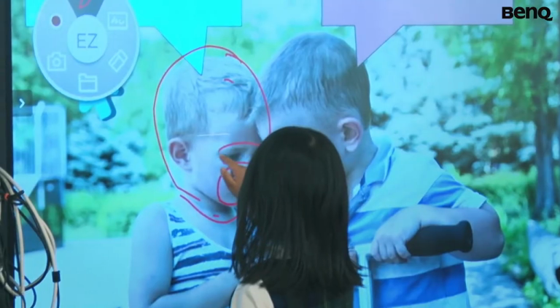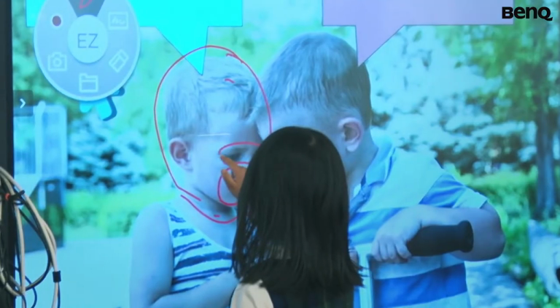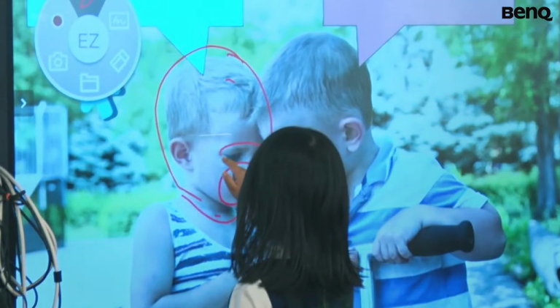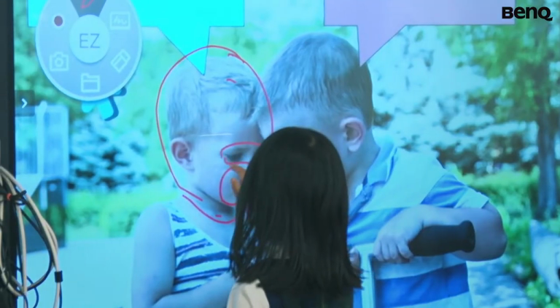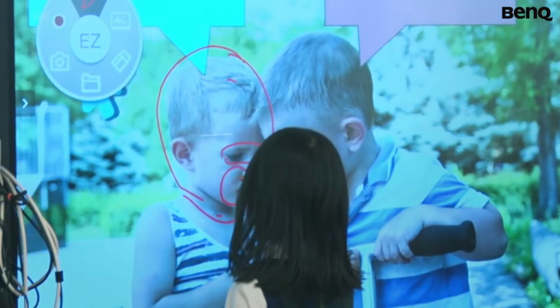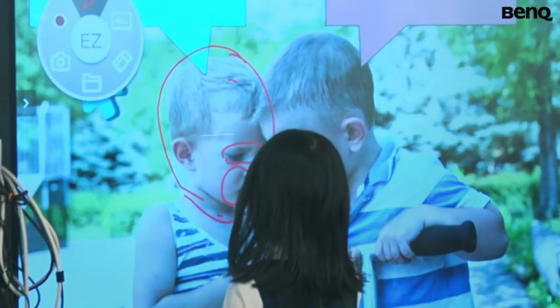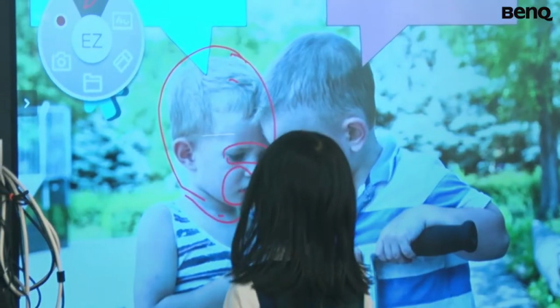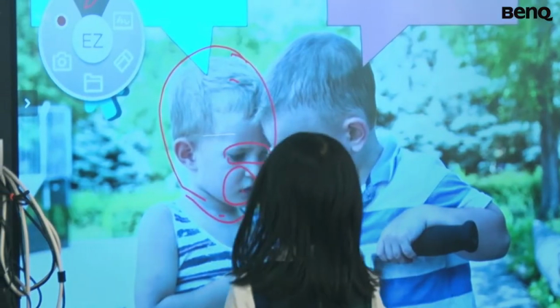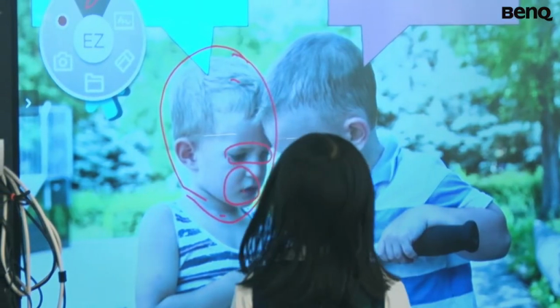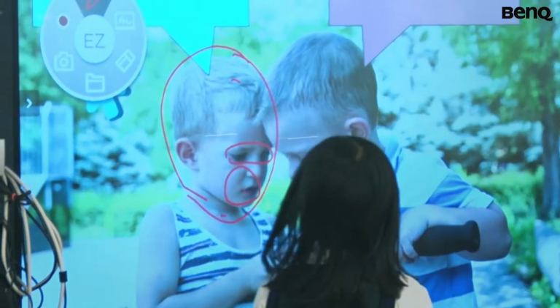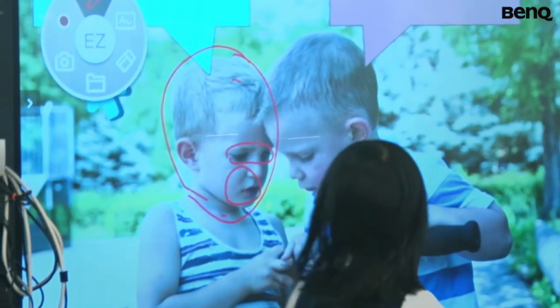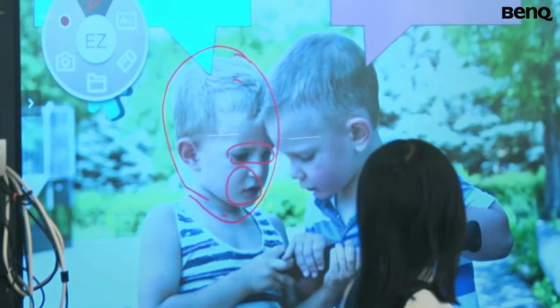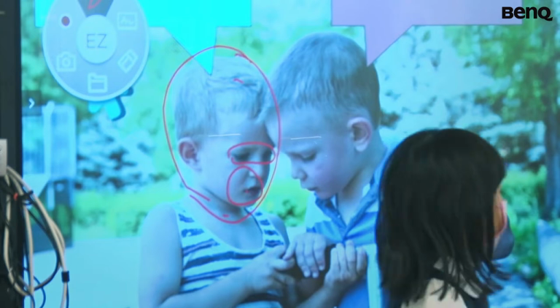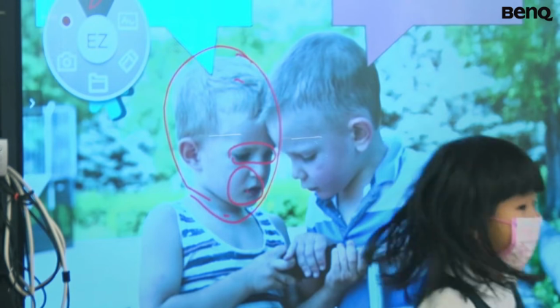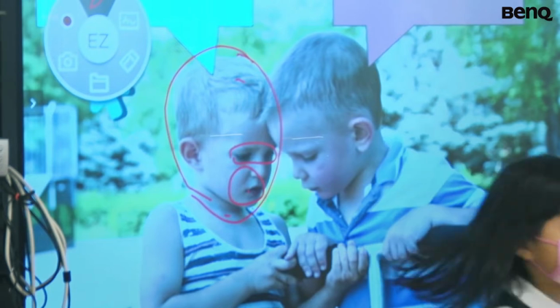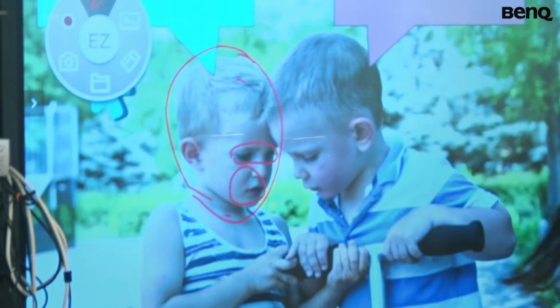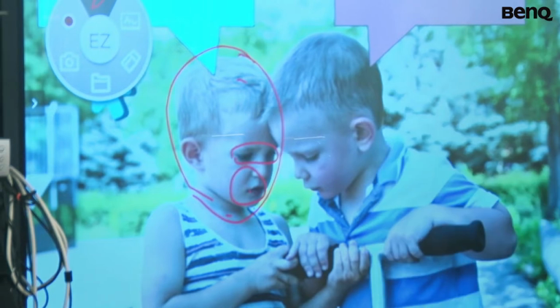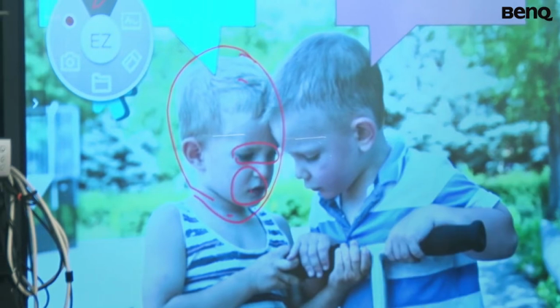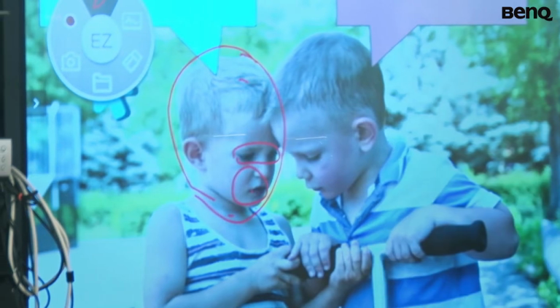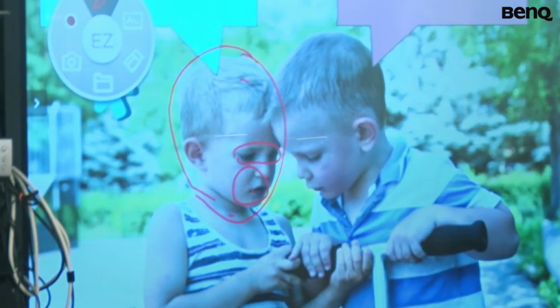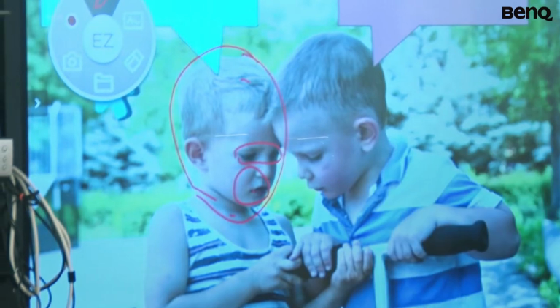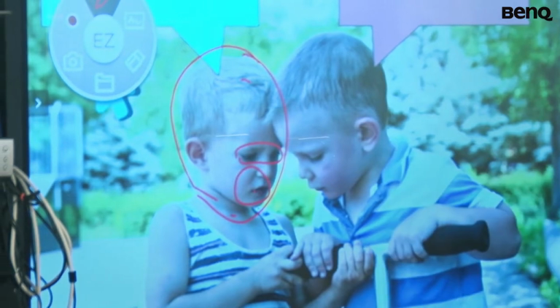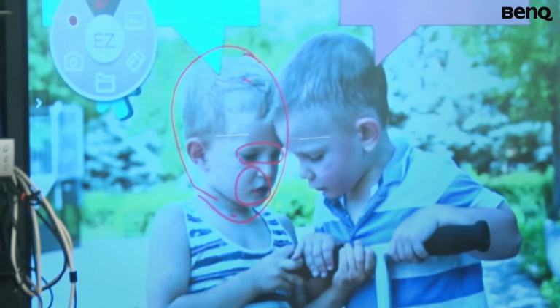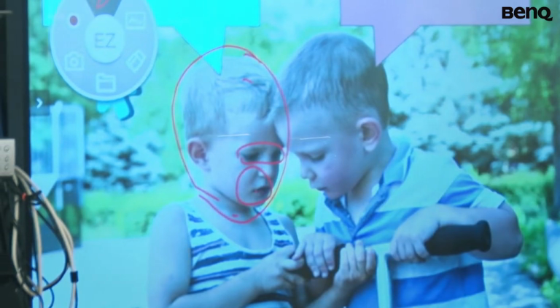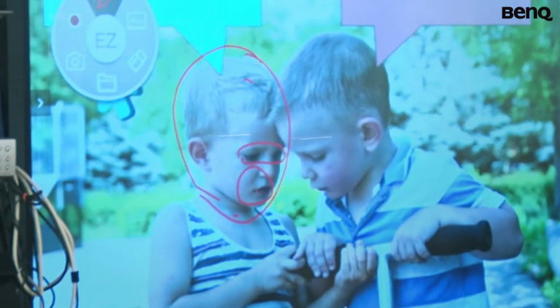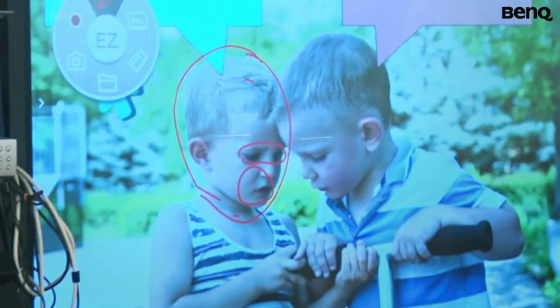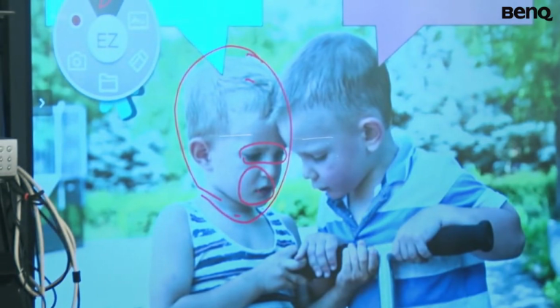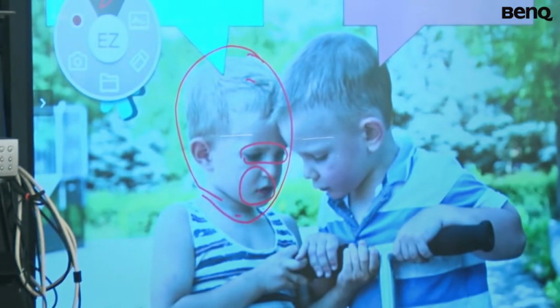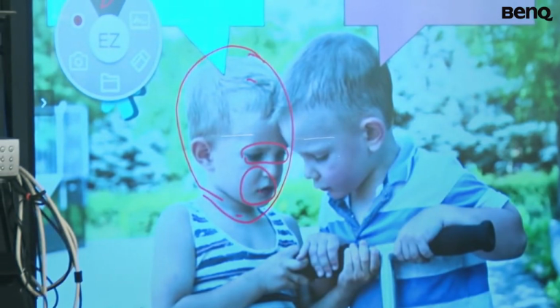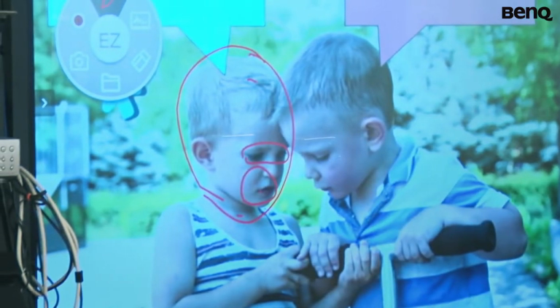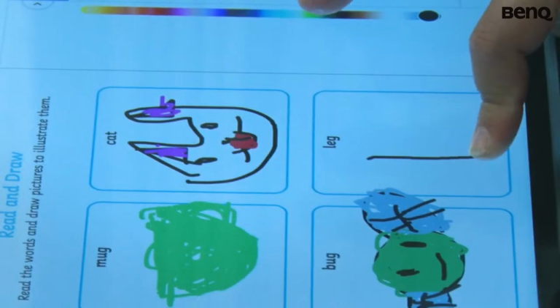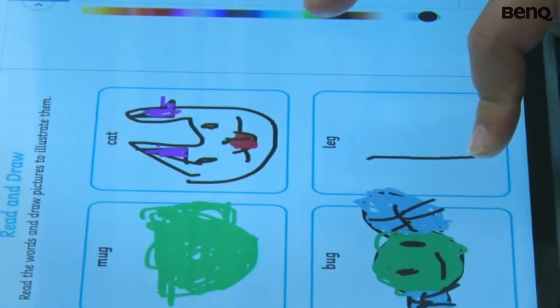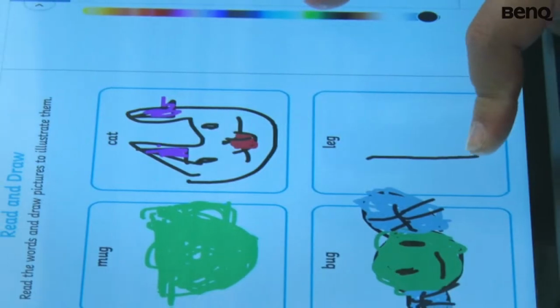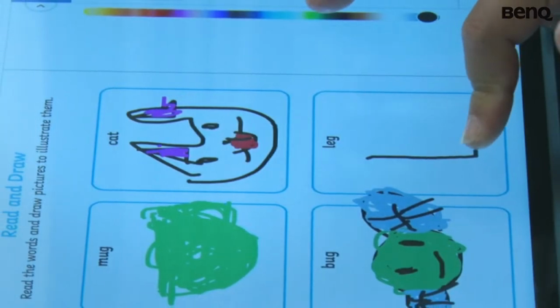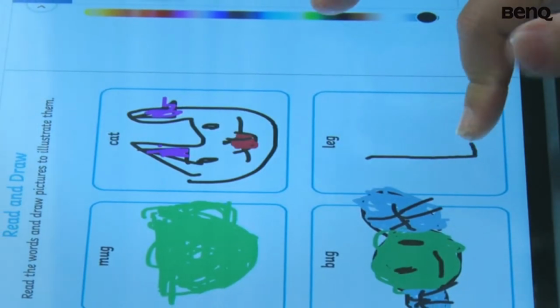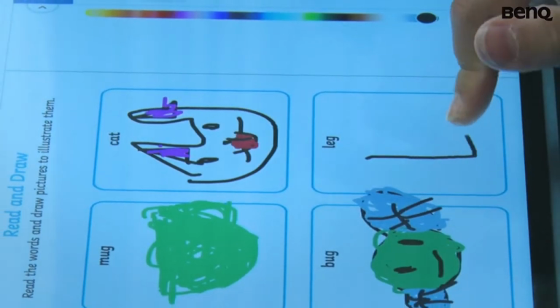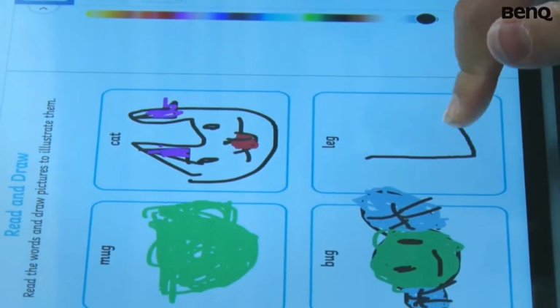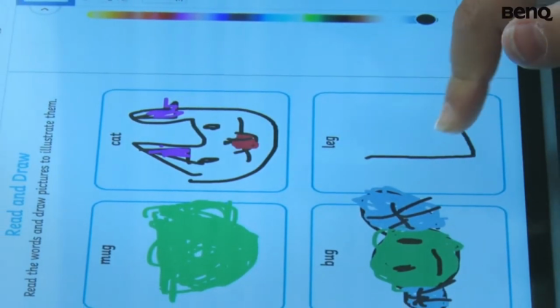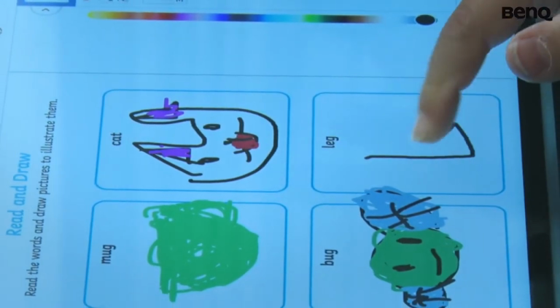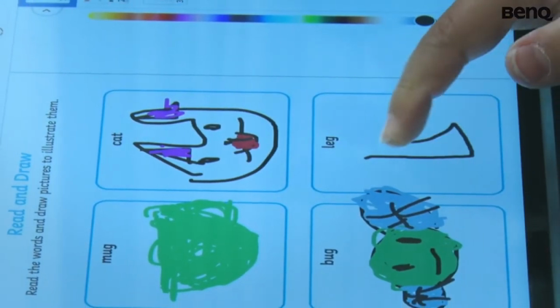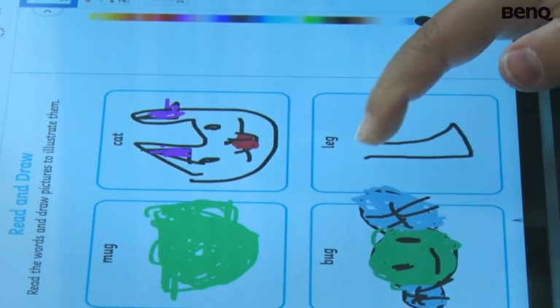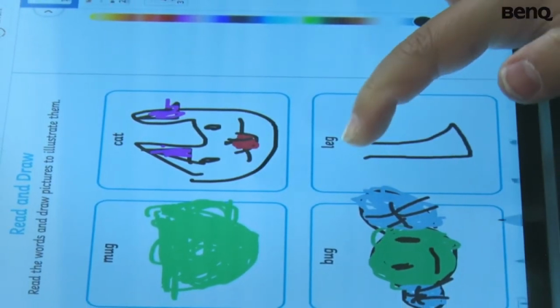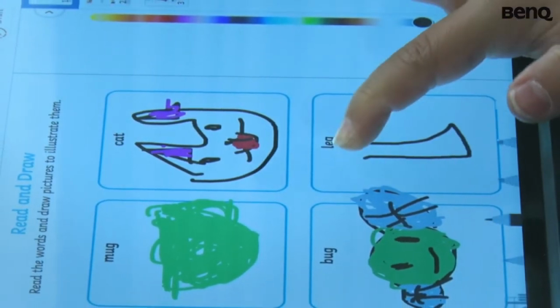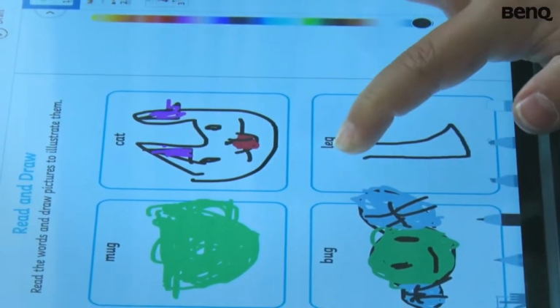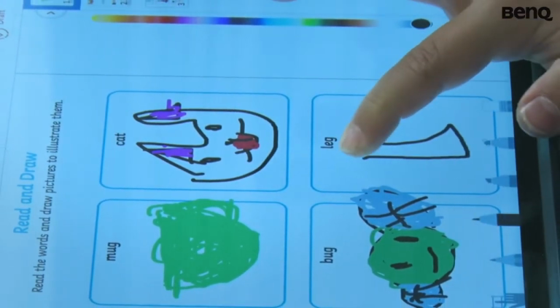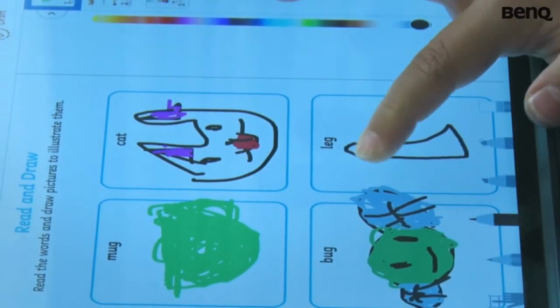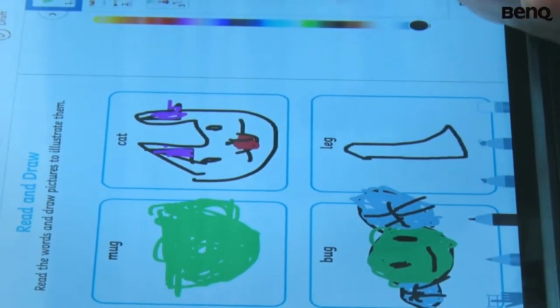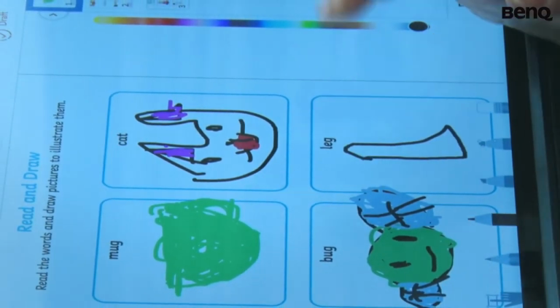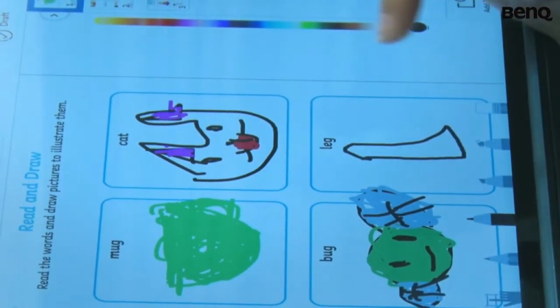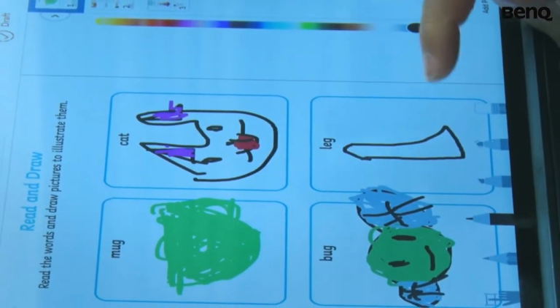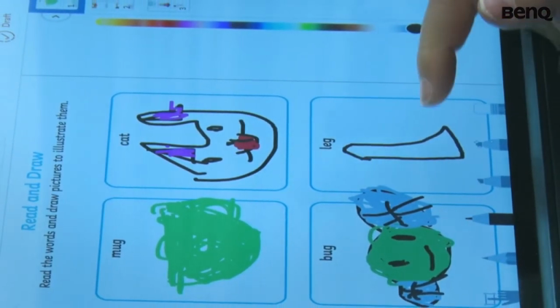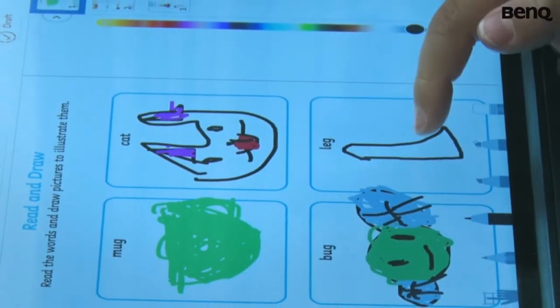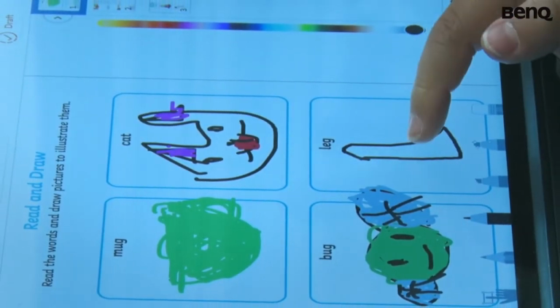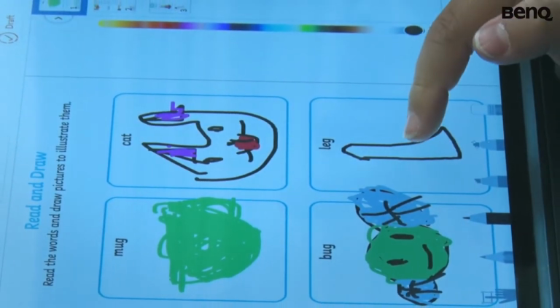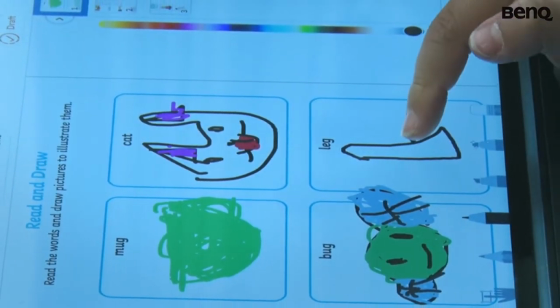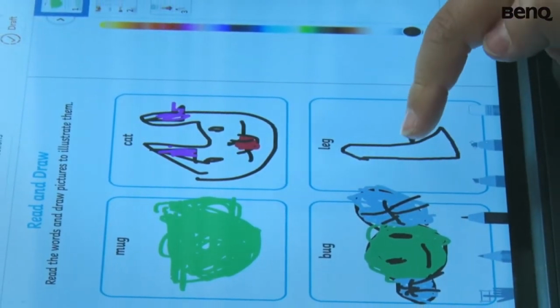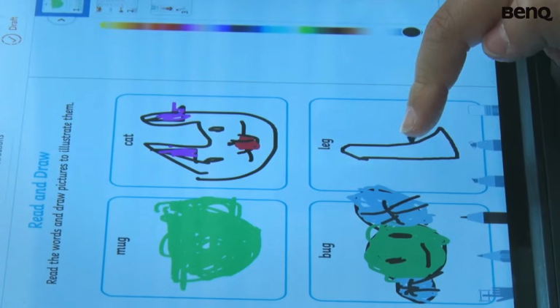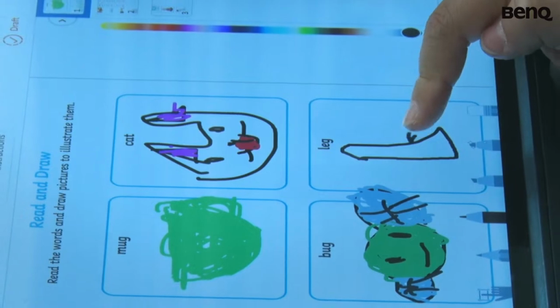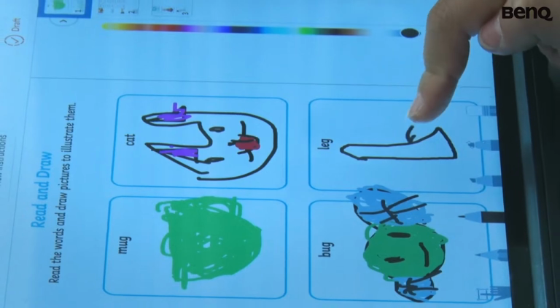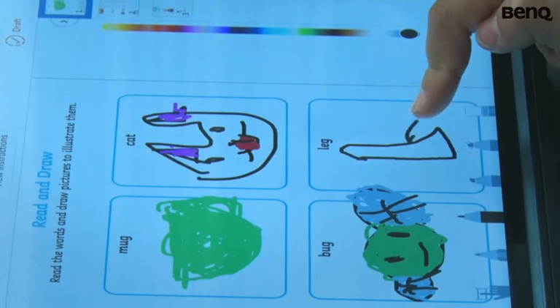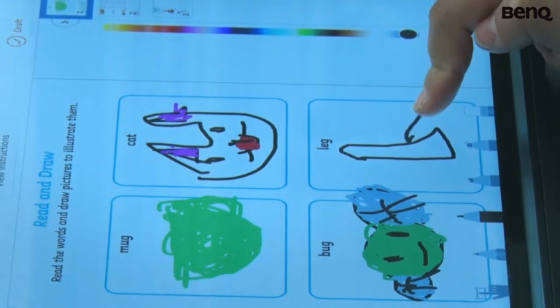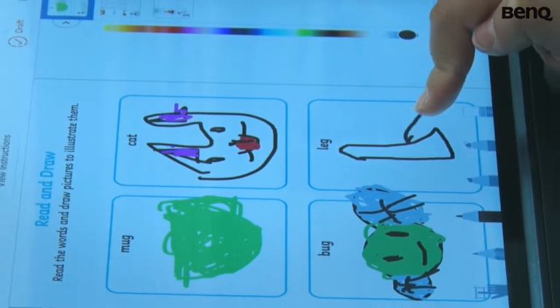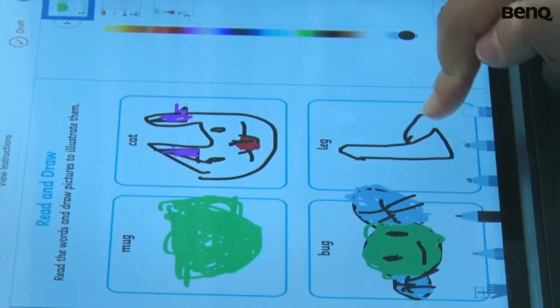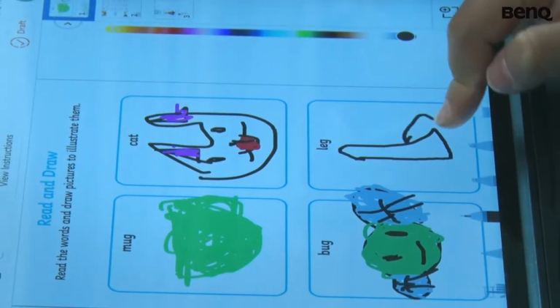It's very comforting to know that the children can use it with us, the adults not having to worry about passing on the germs or so.